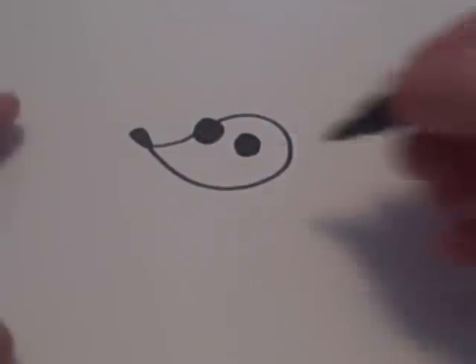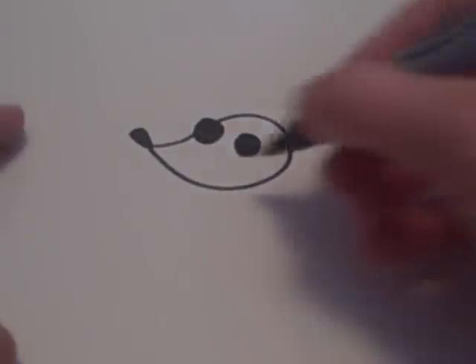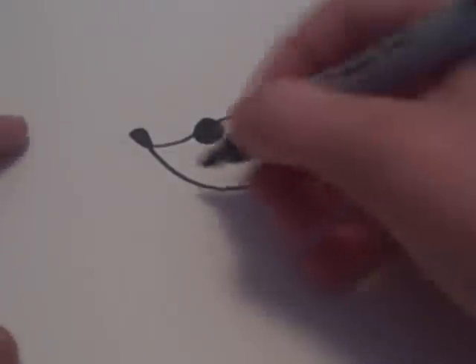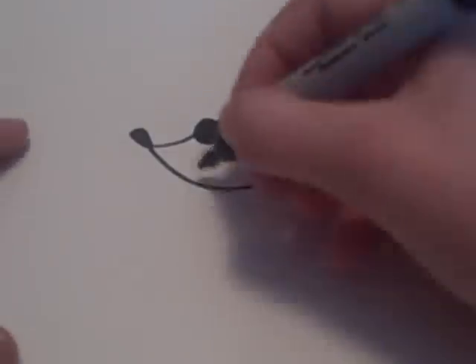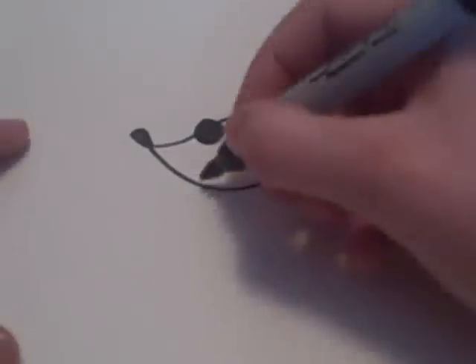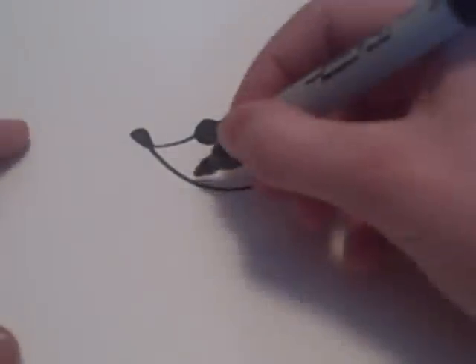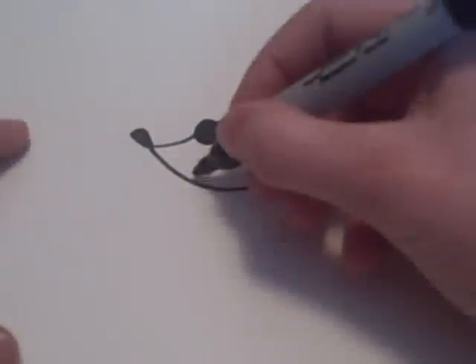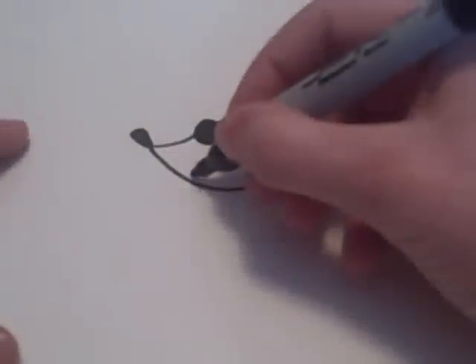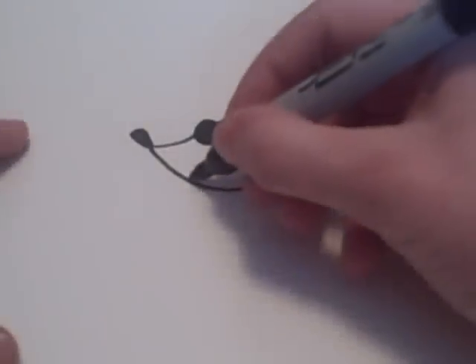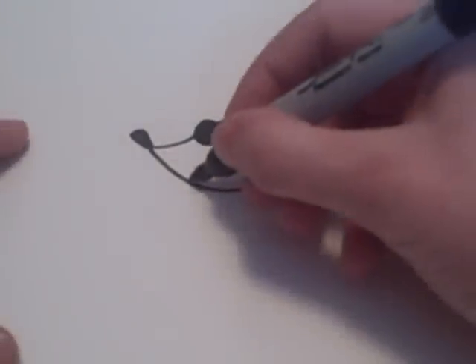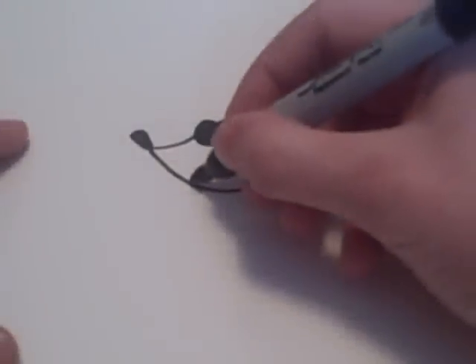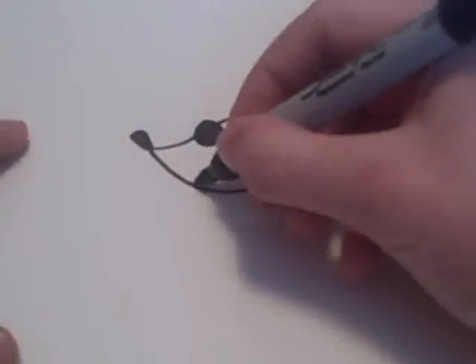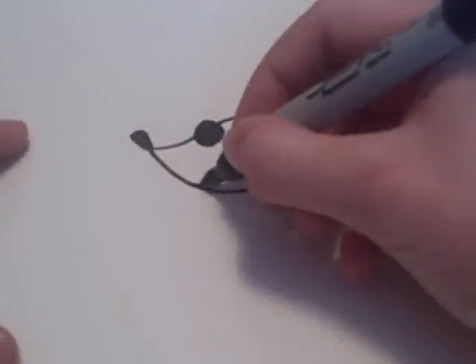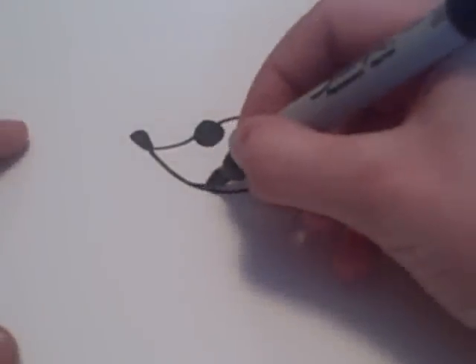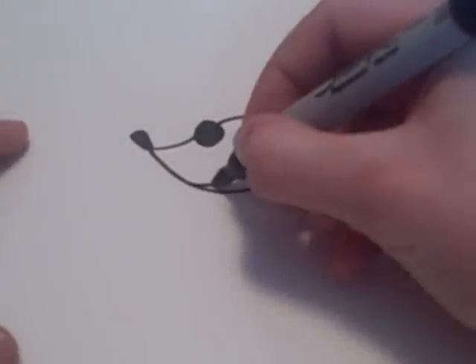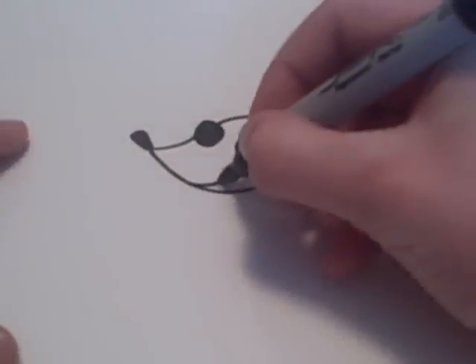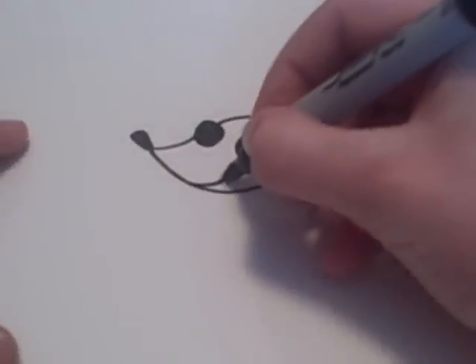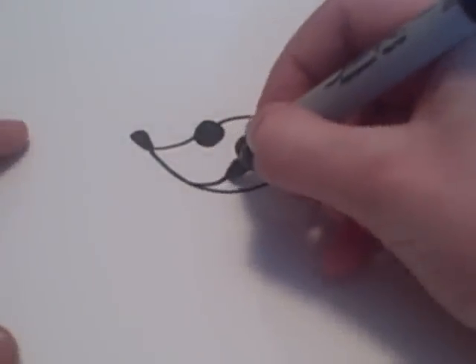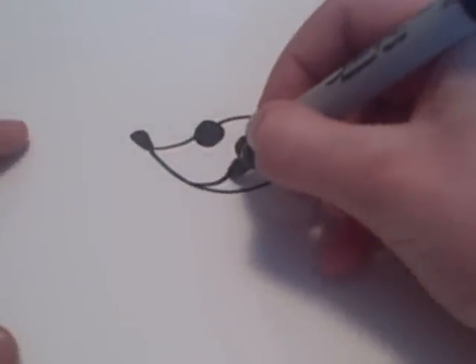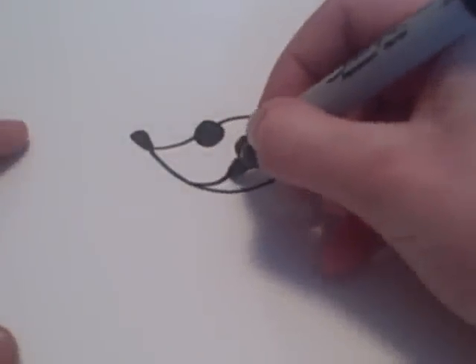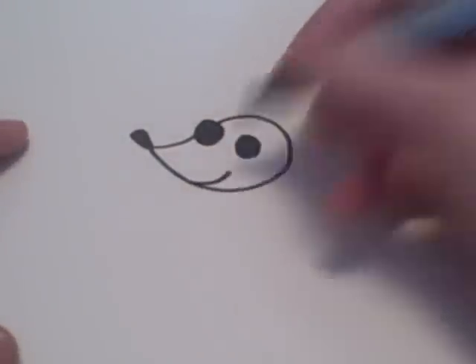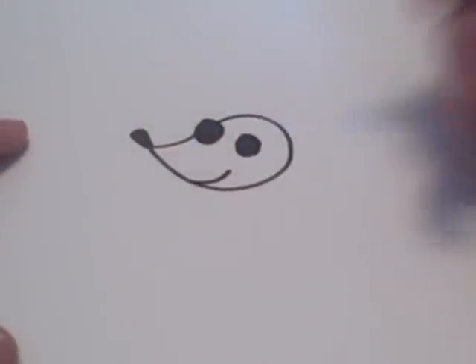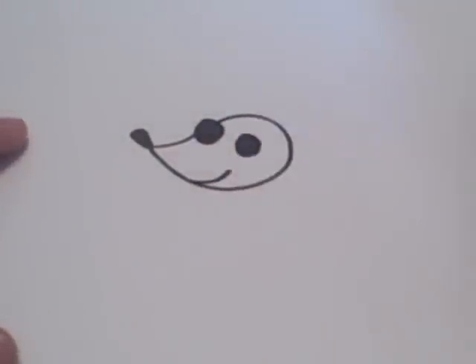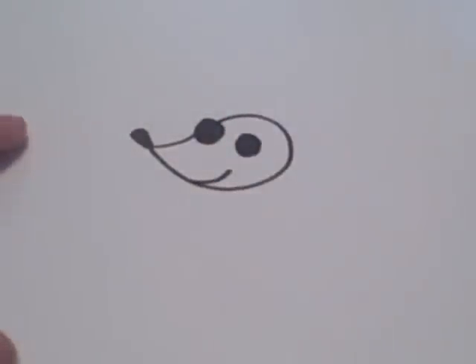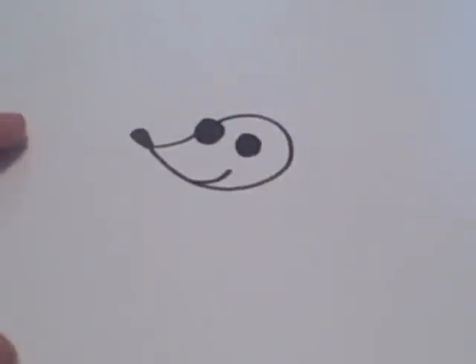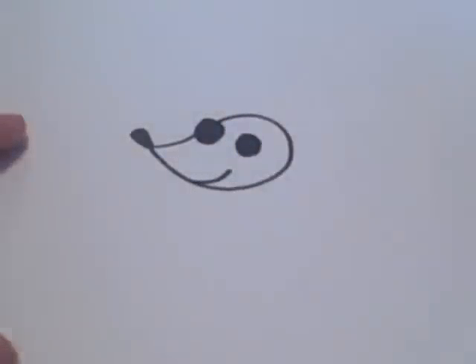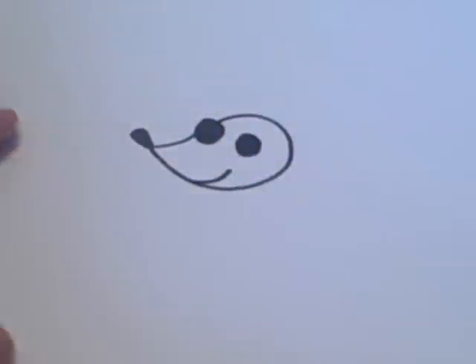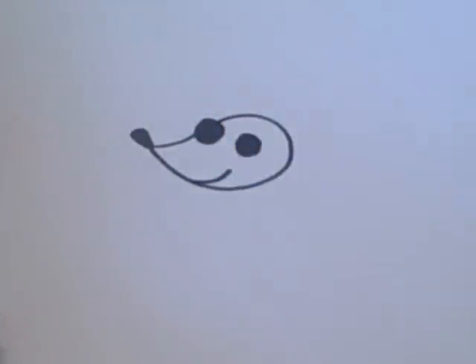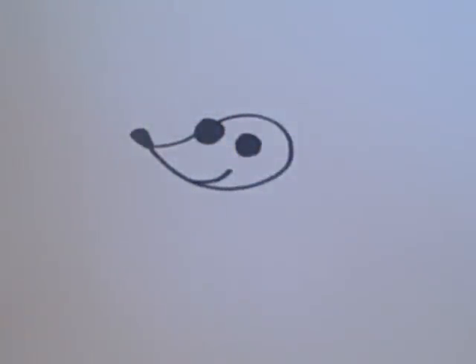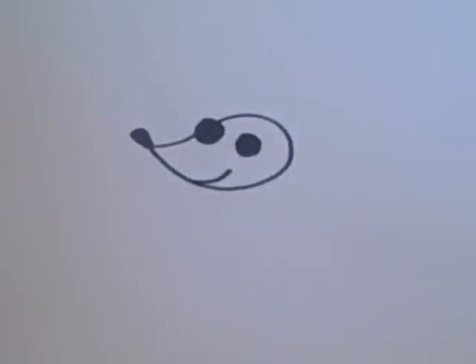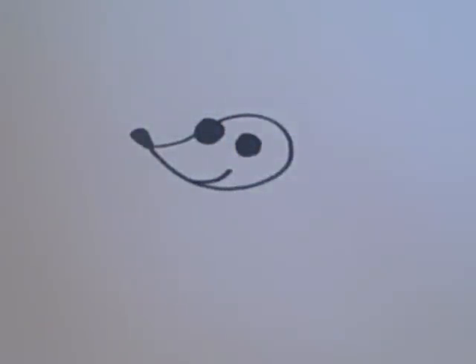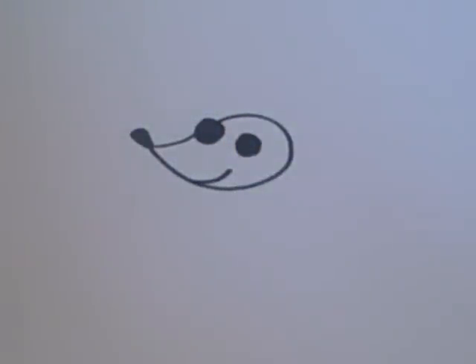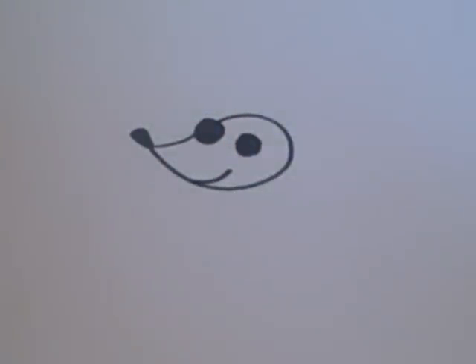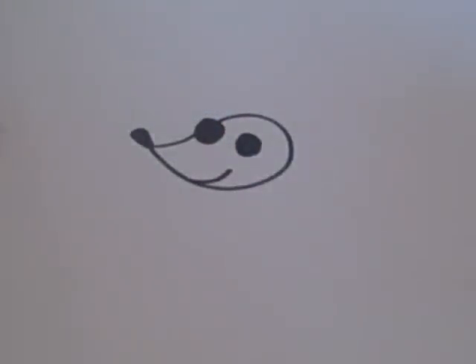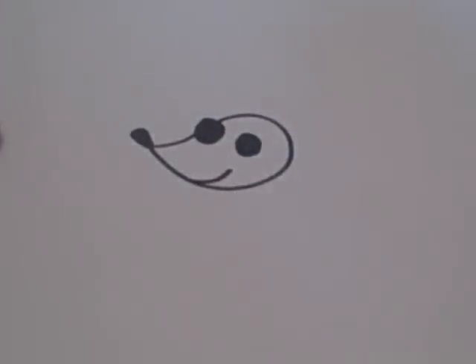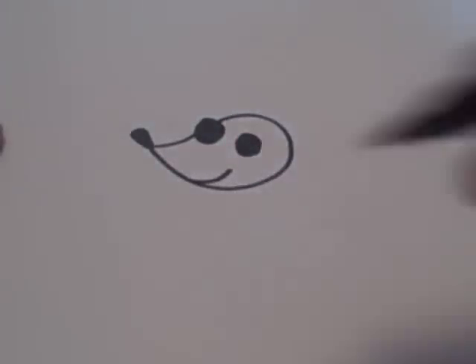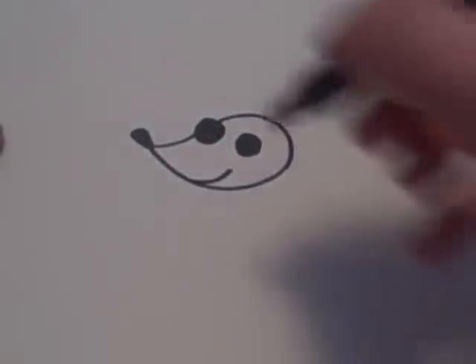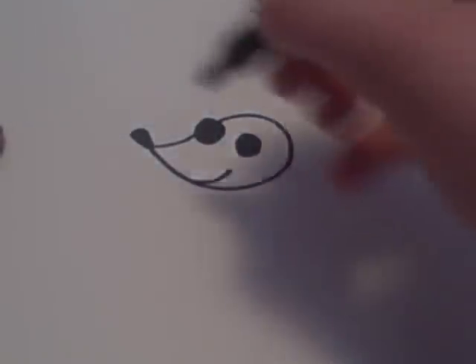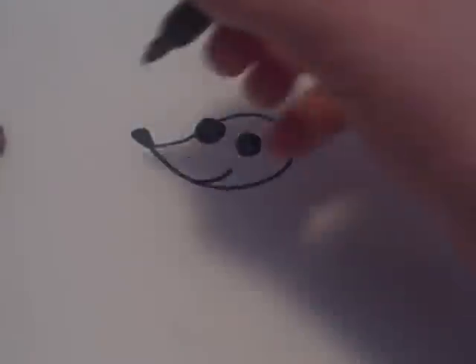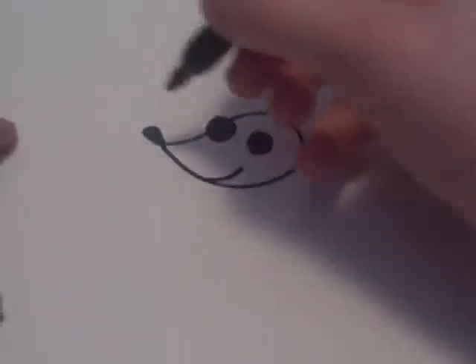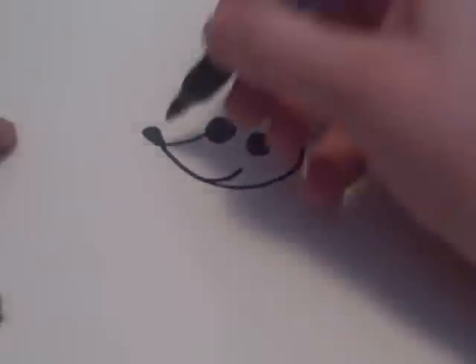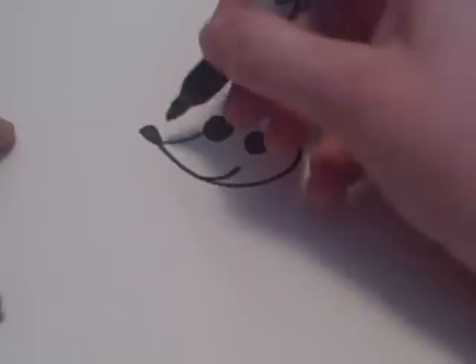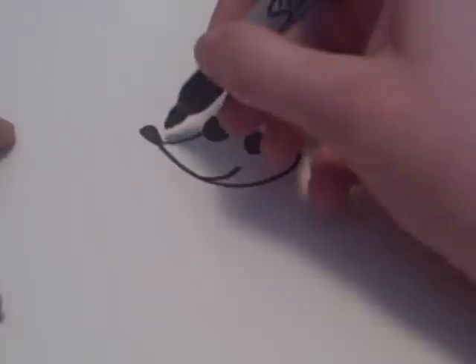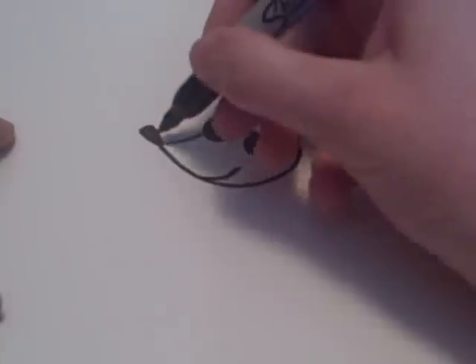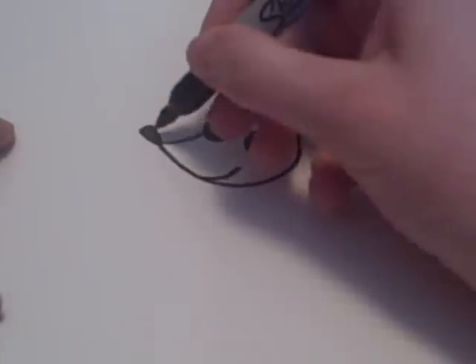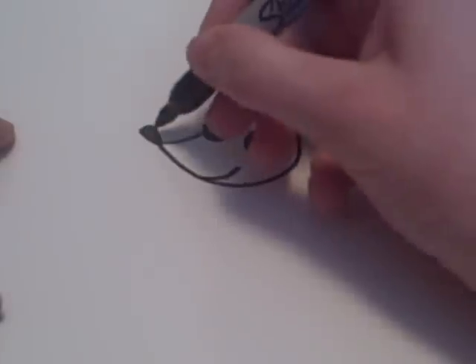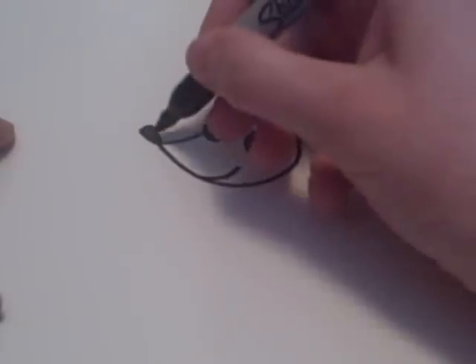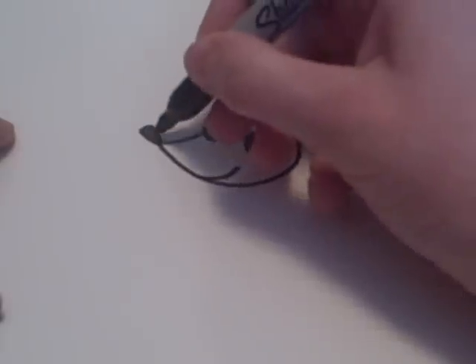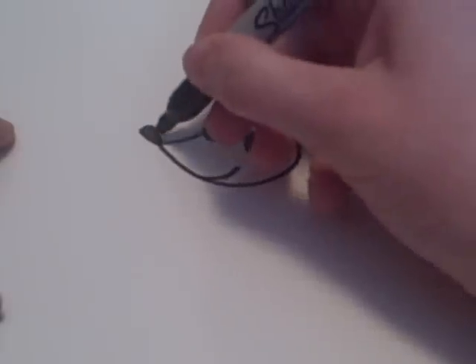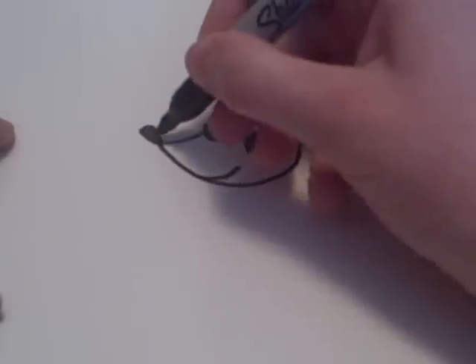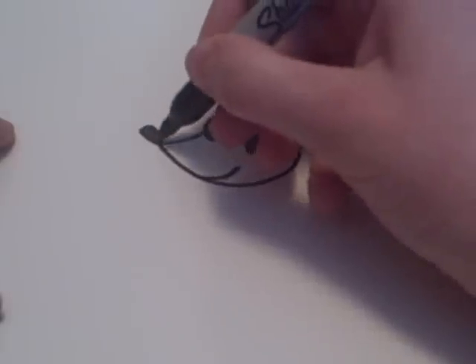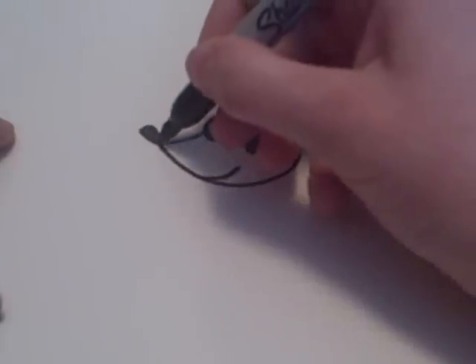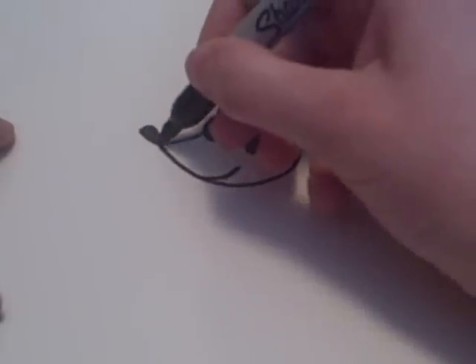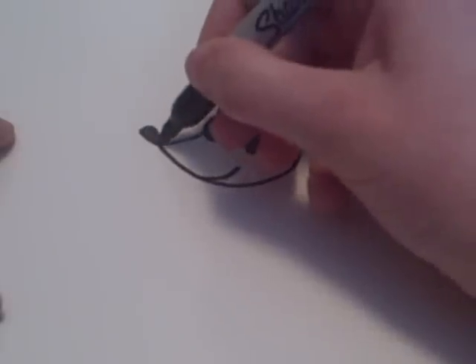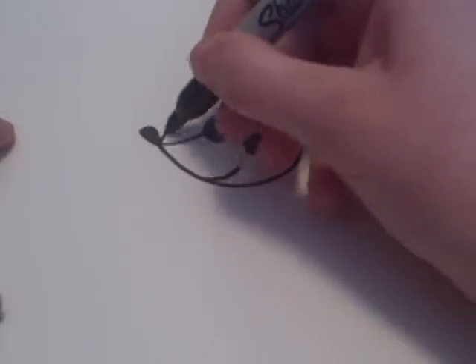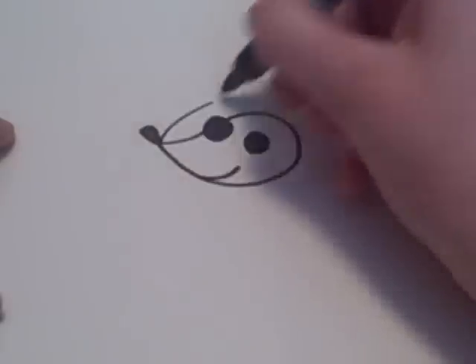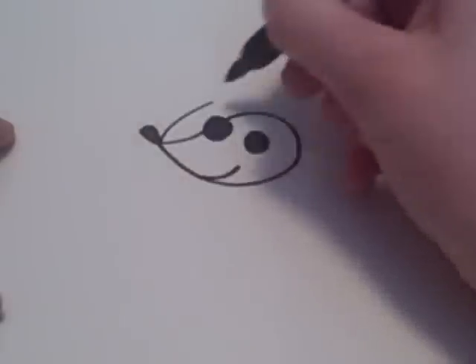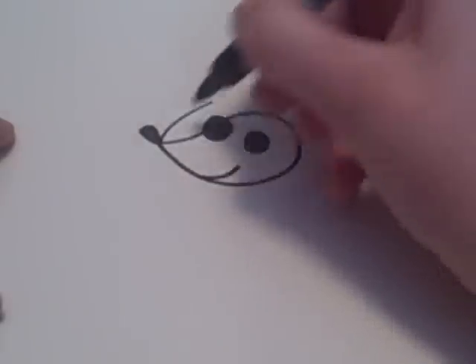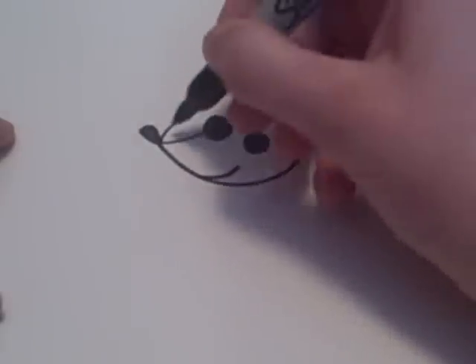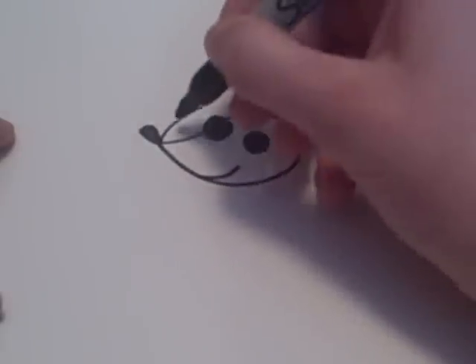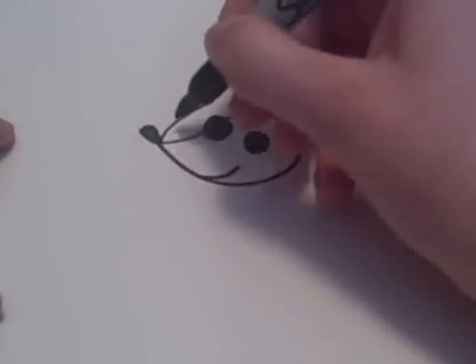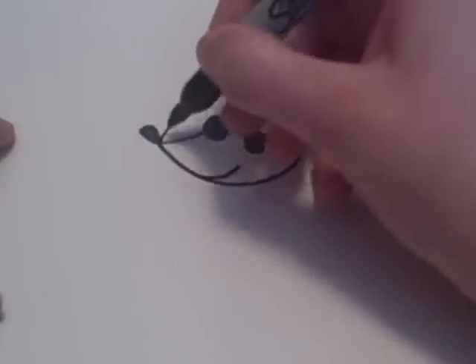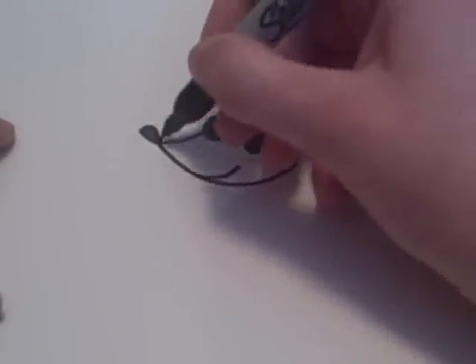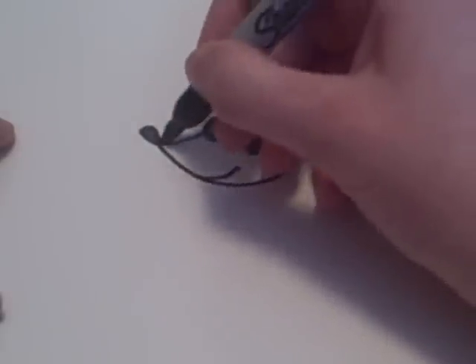Then you're going to want to add a smile and a couple of whiskers.